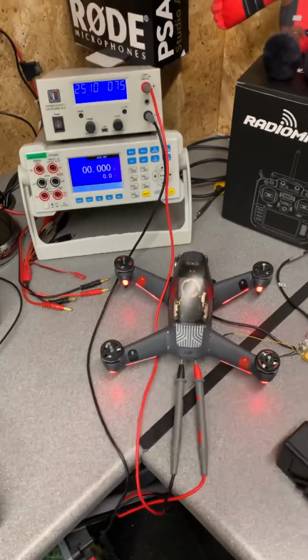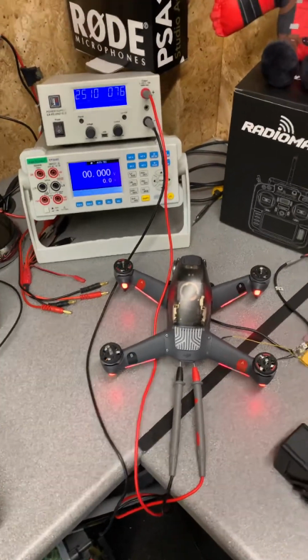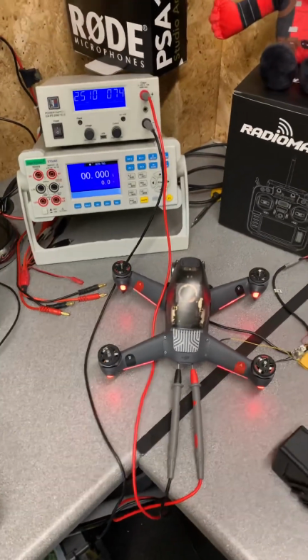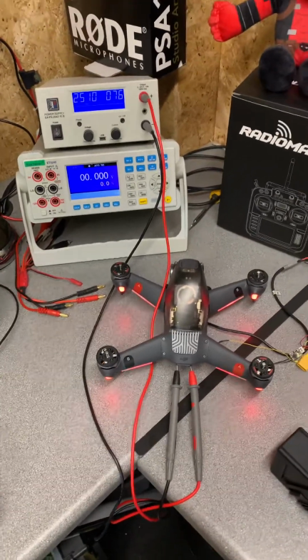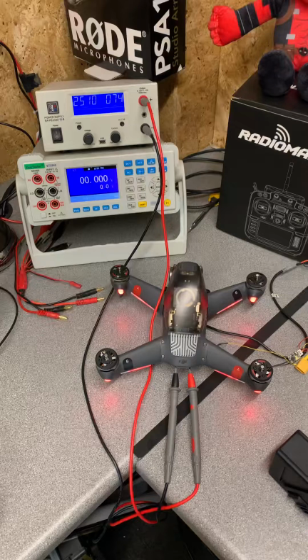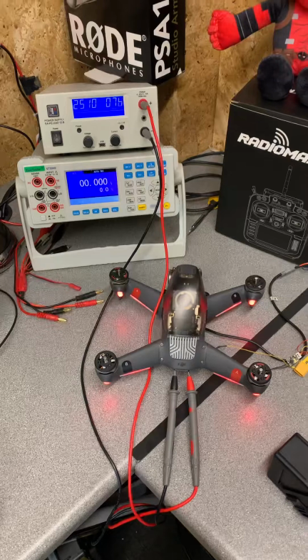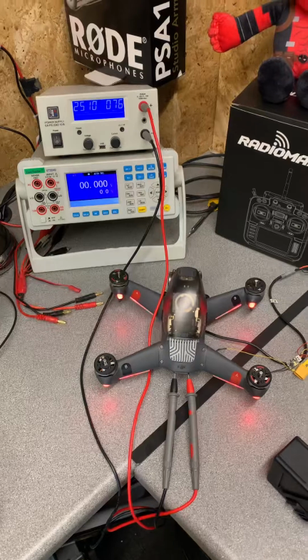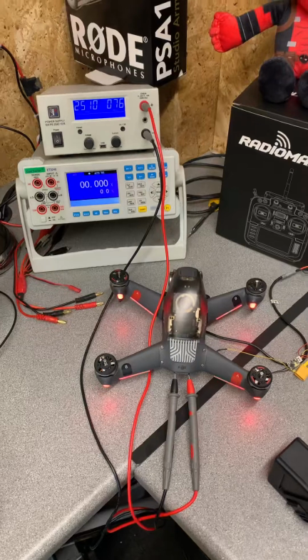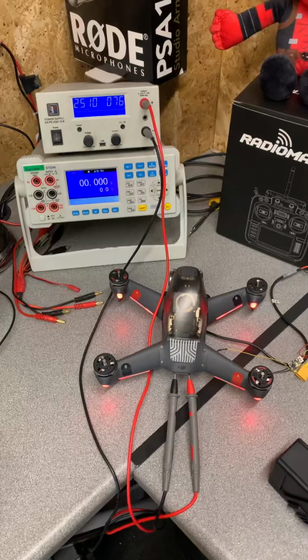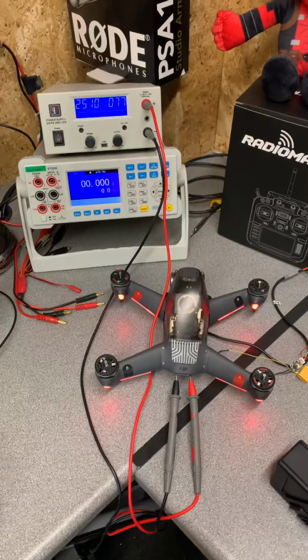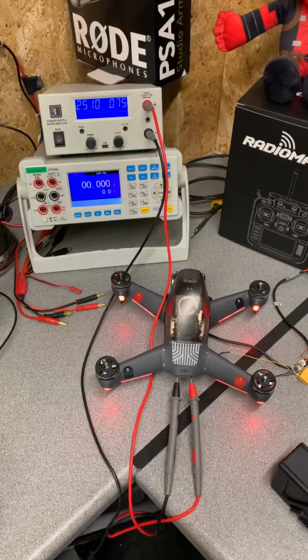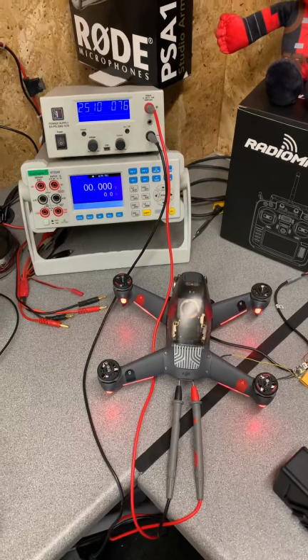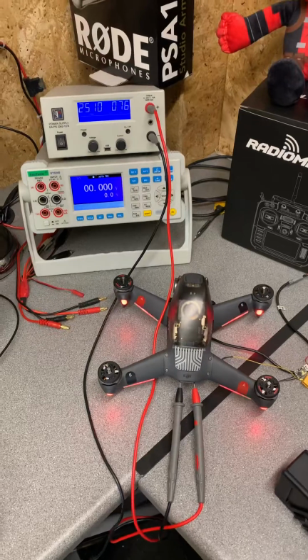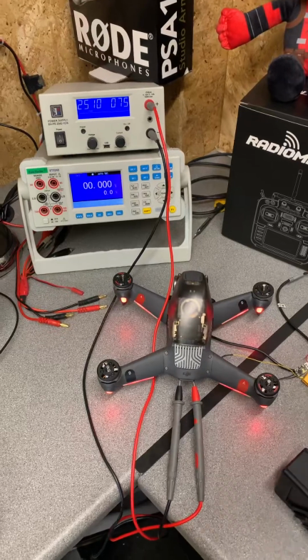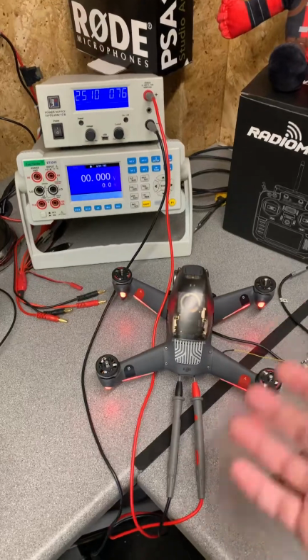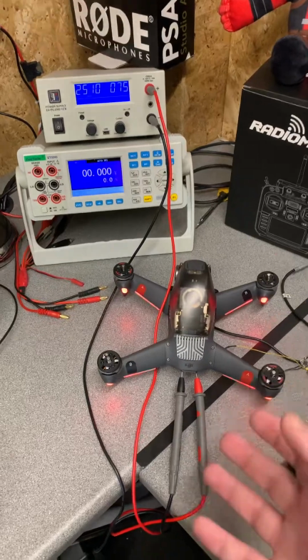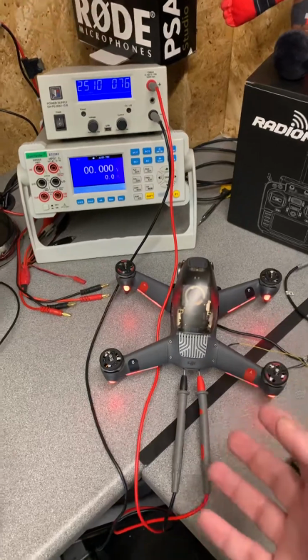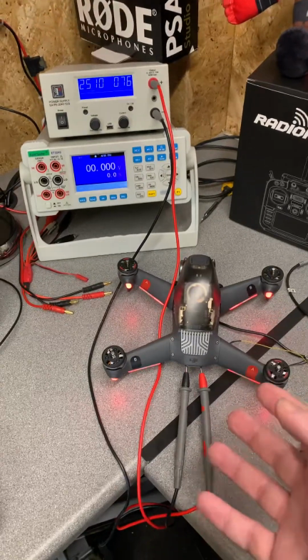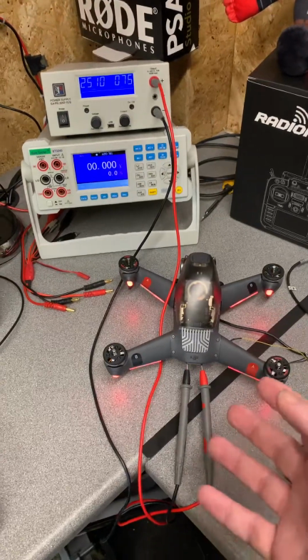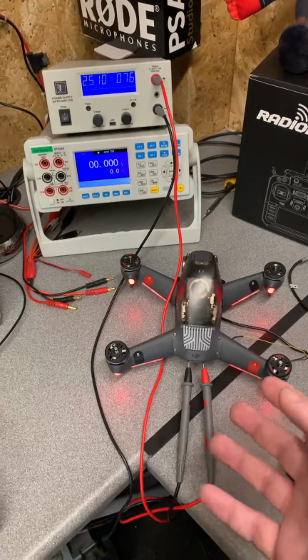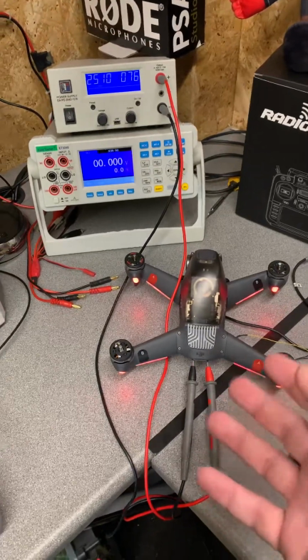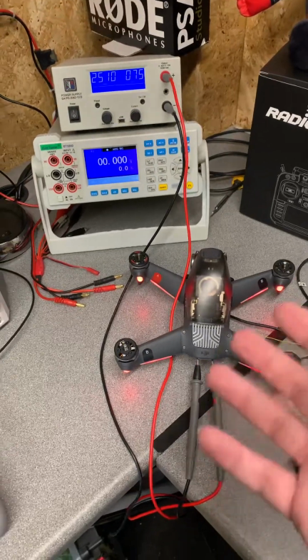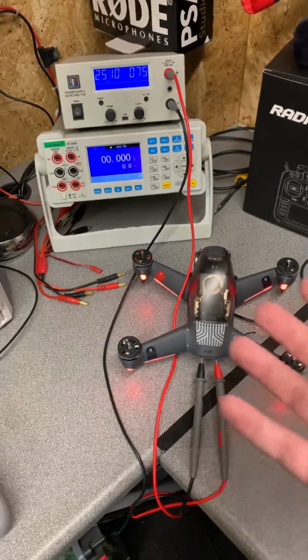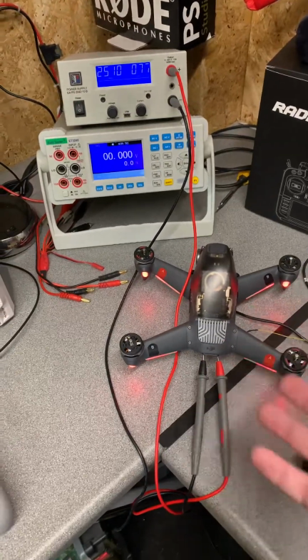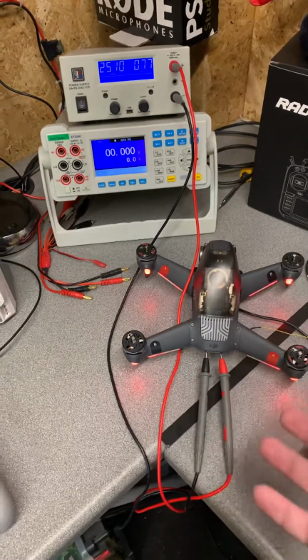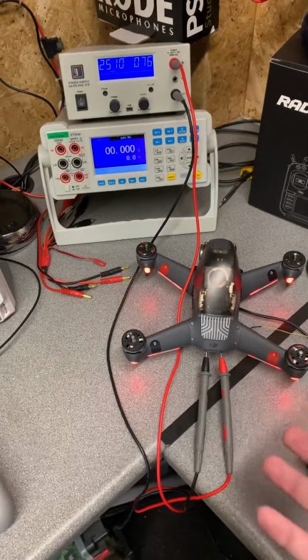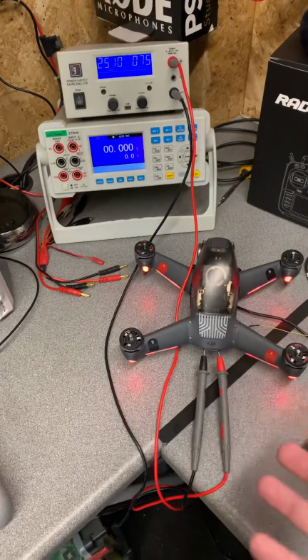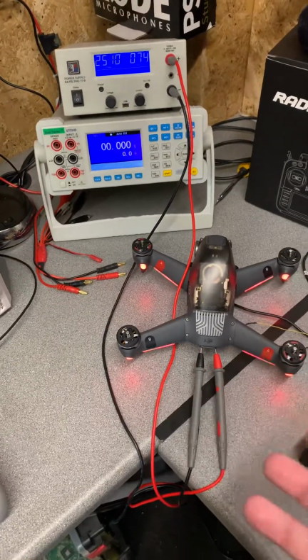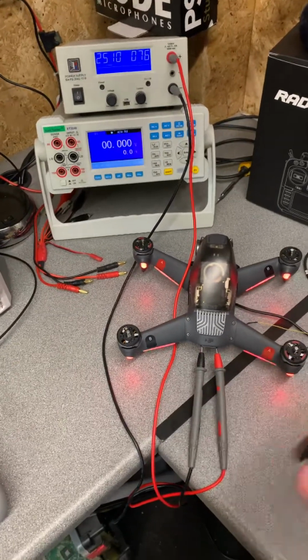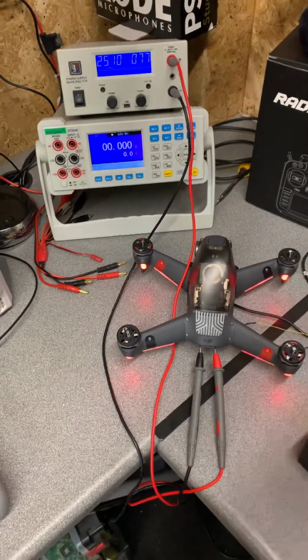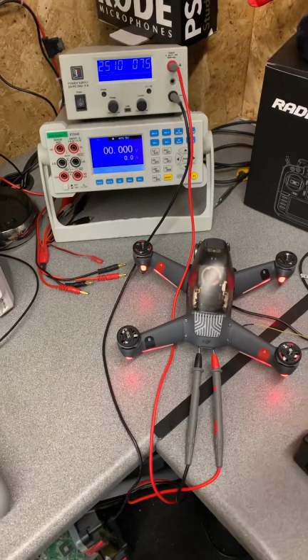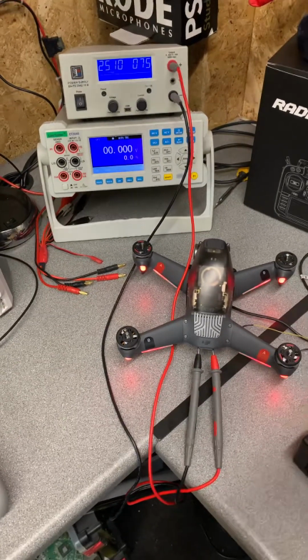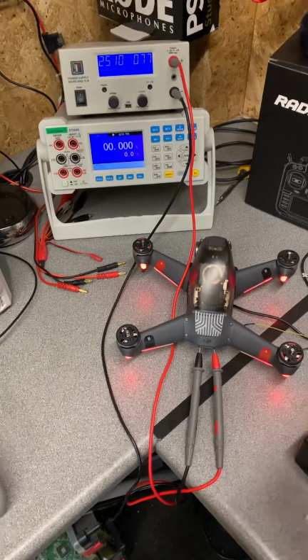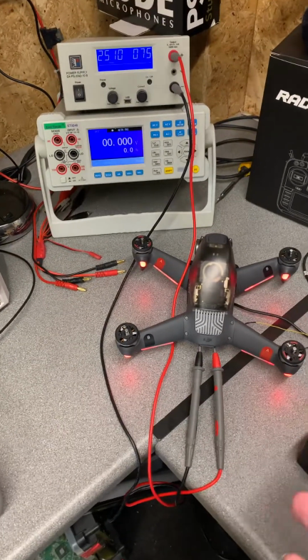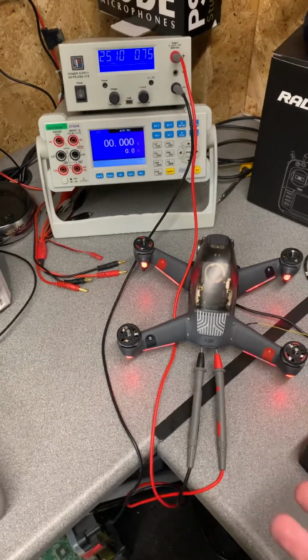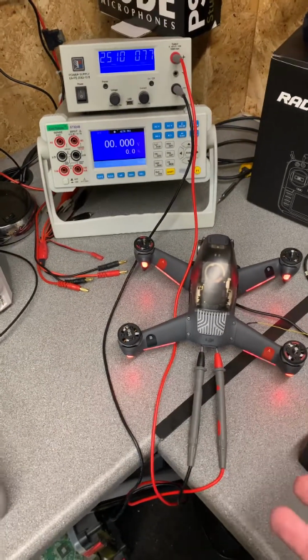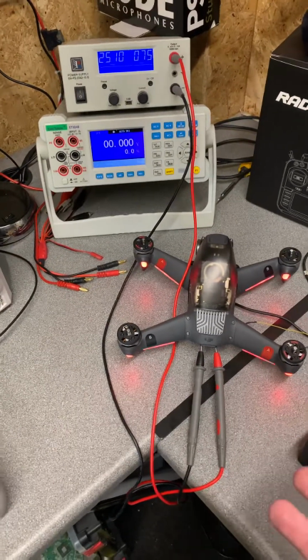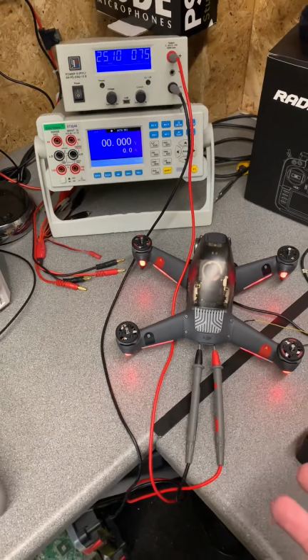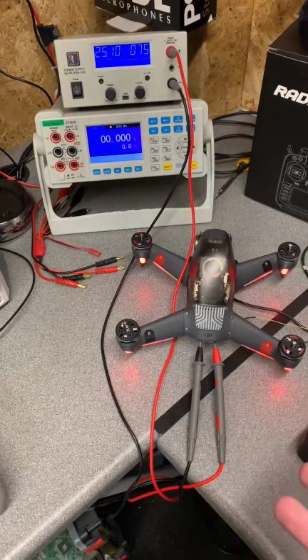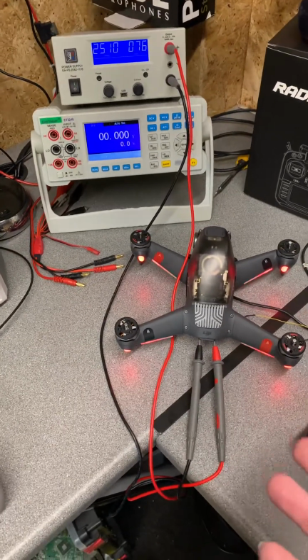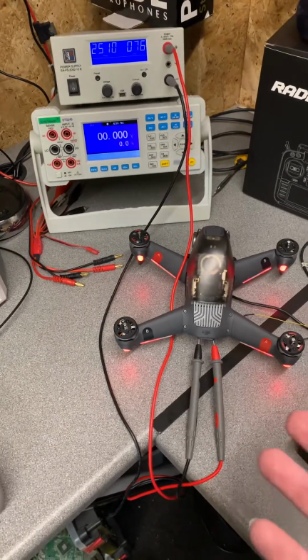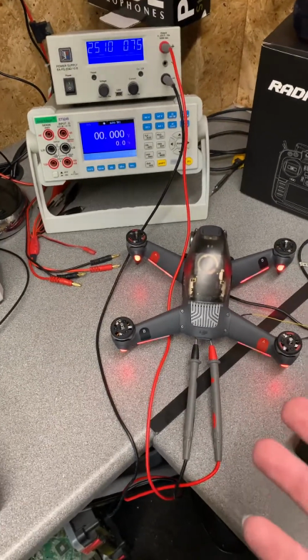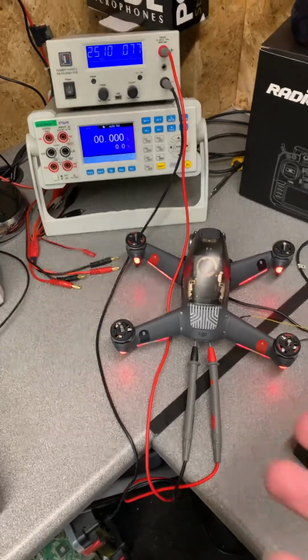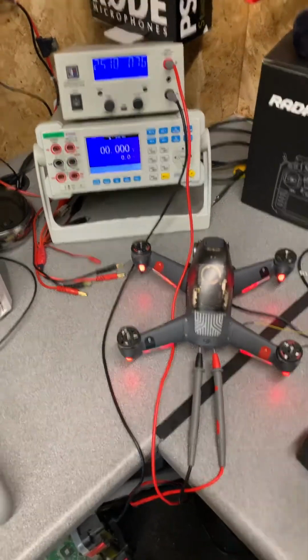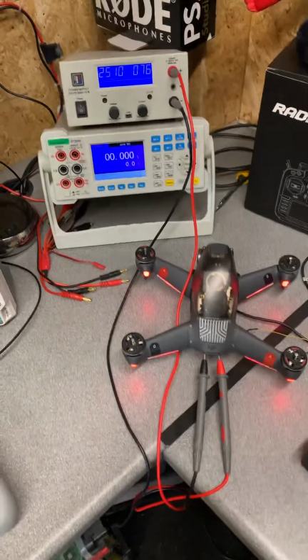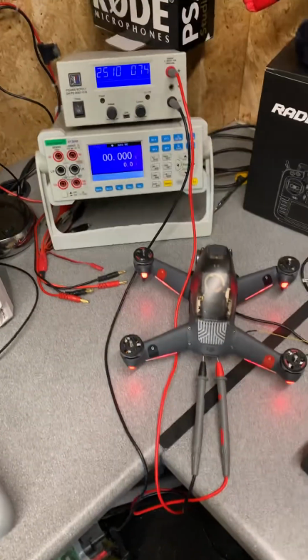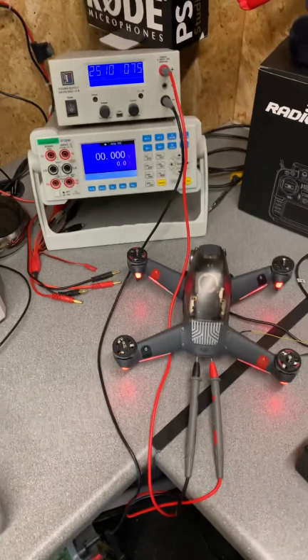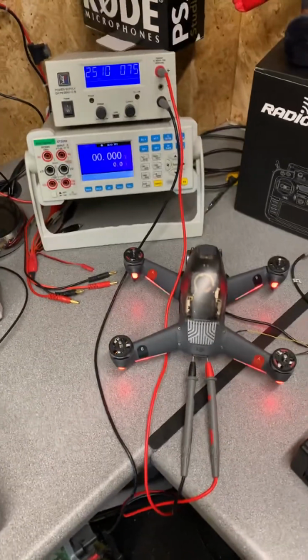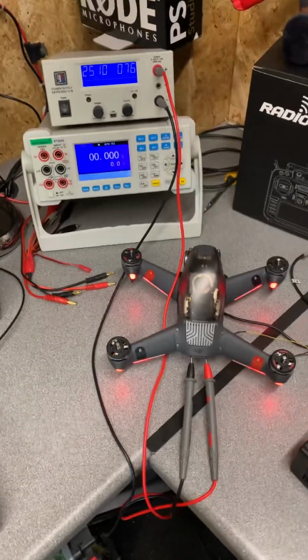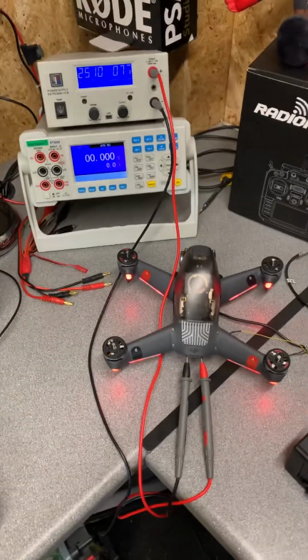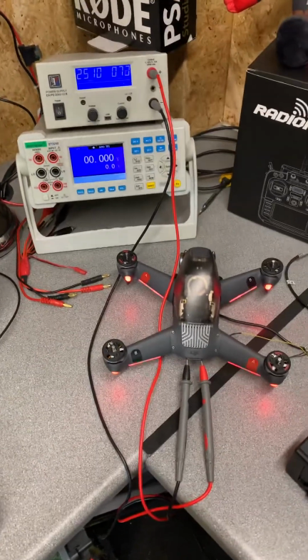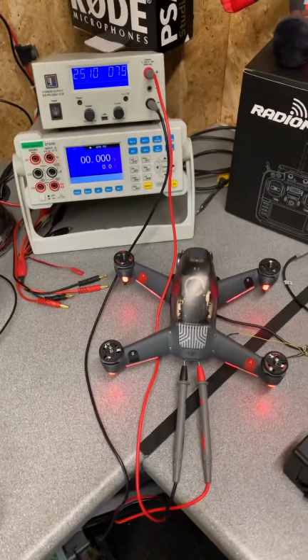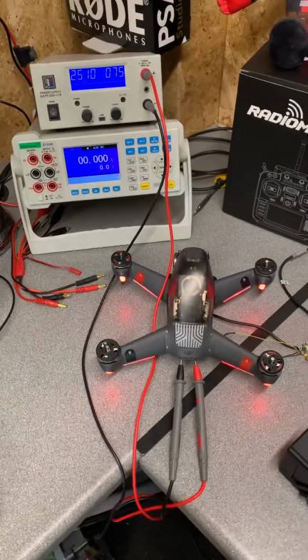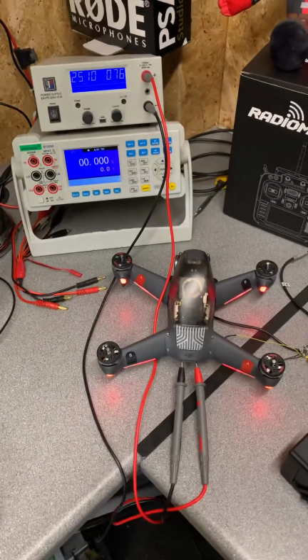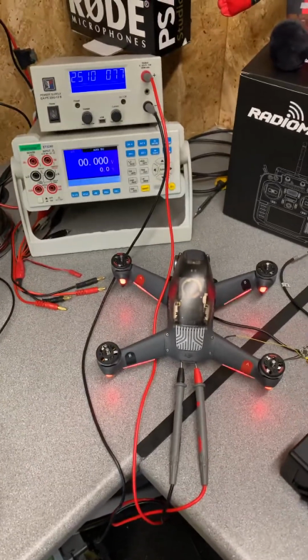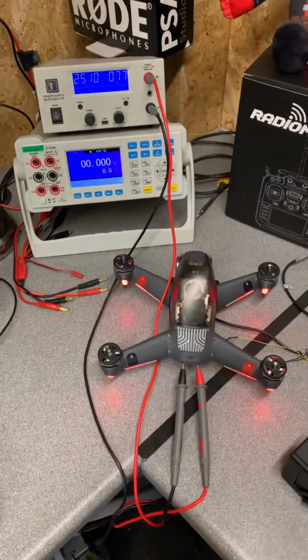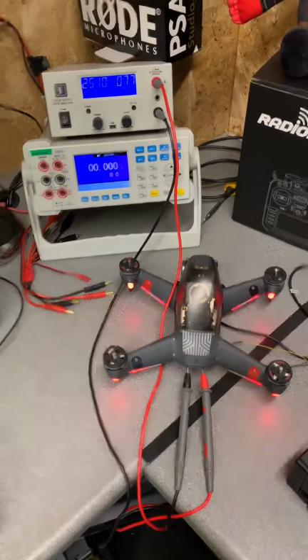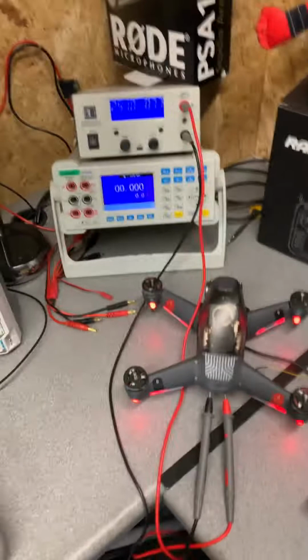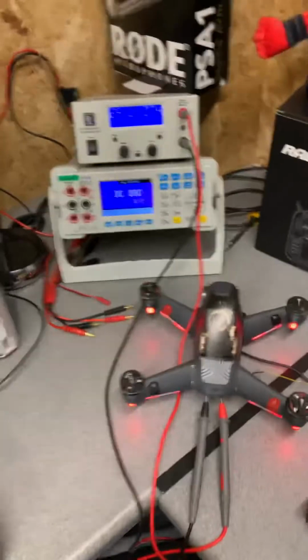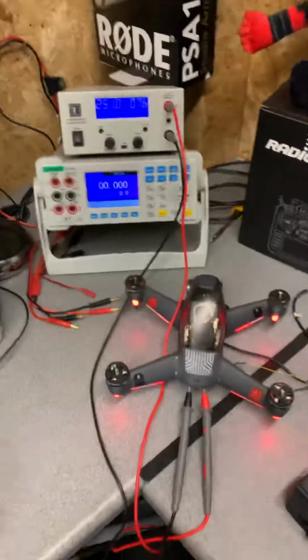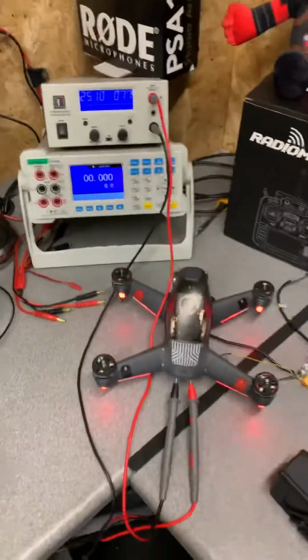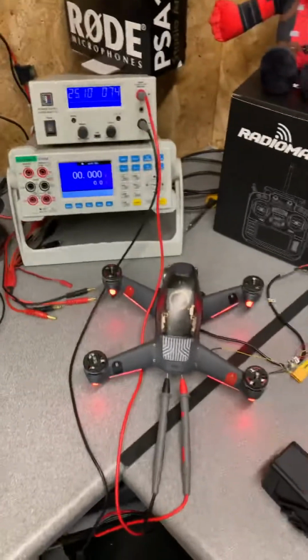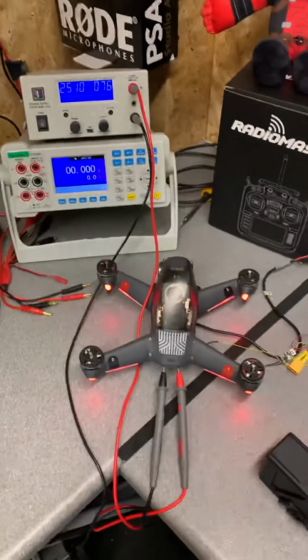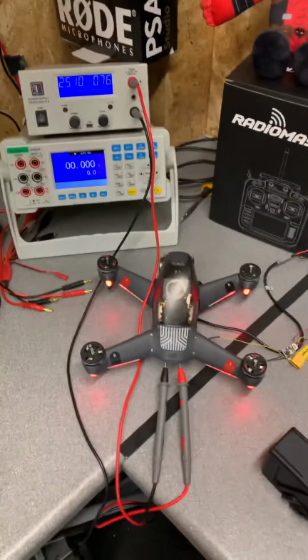So, whilst we can power it on the bench with a 6S battery, you would not actually be able to fly.